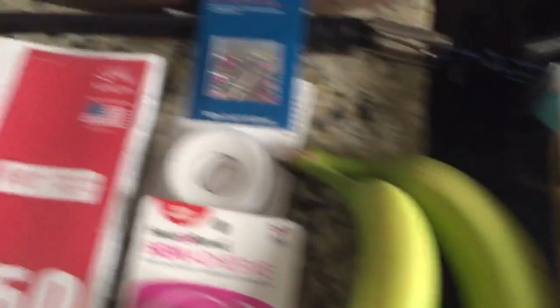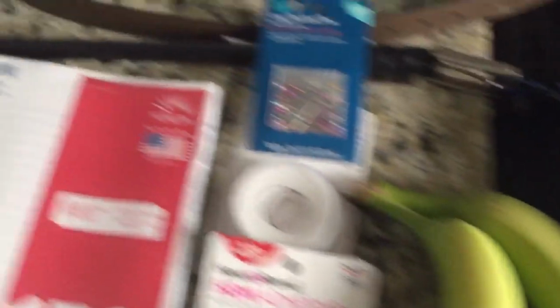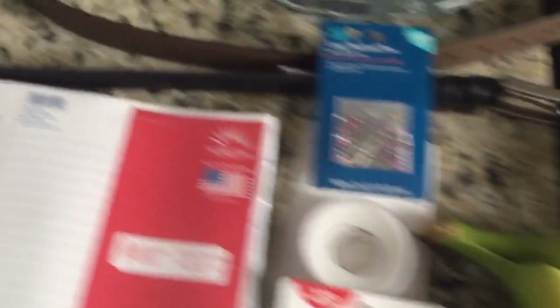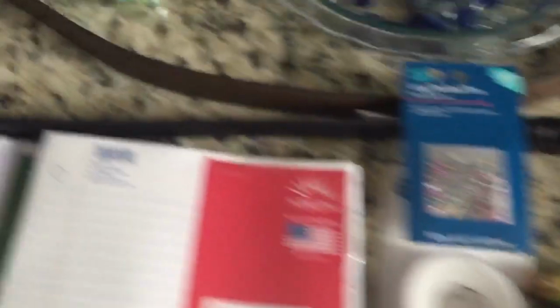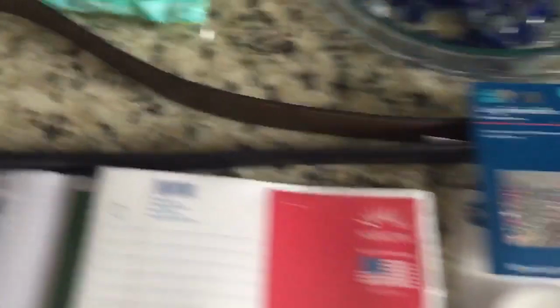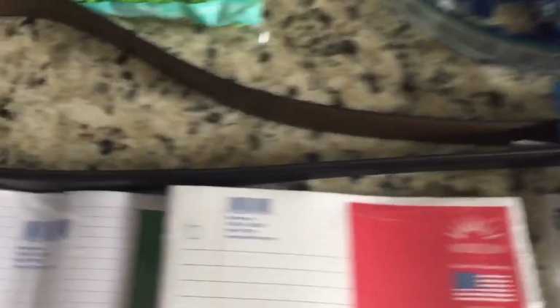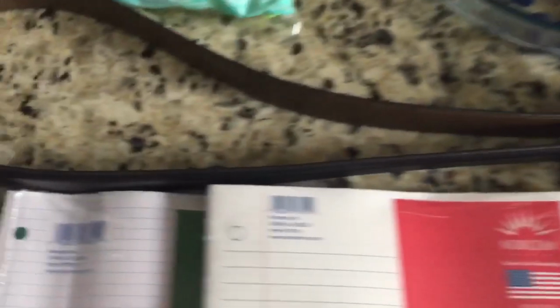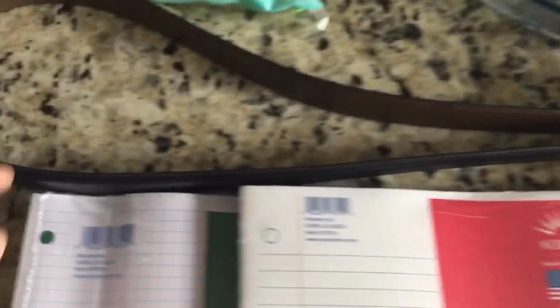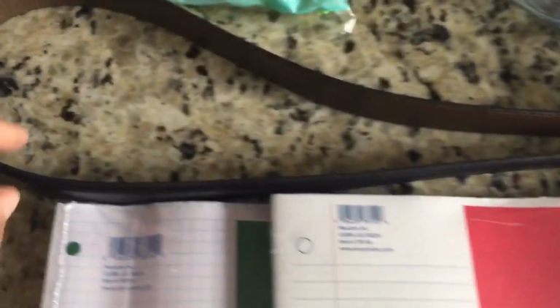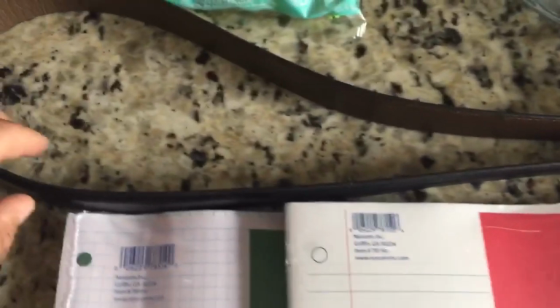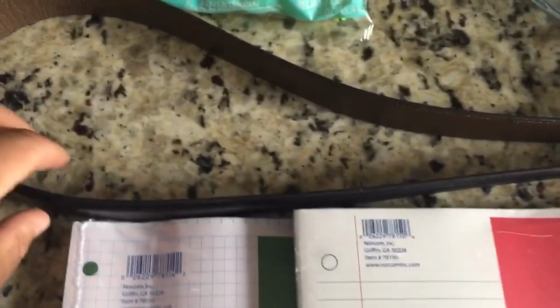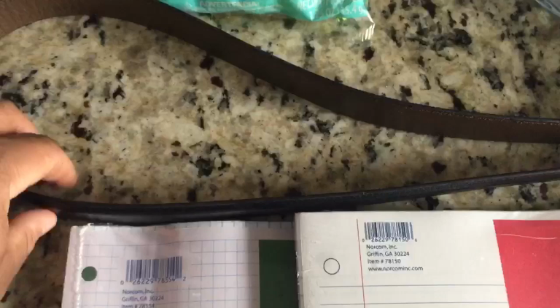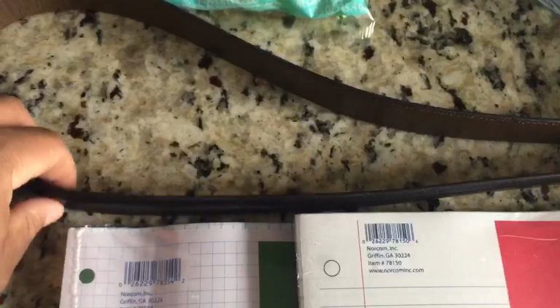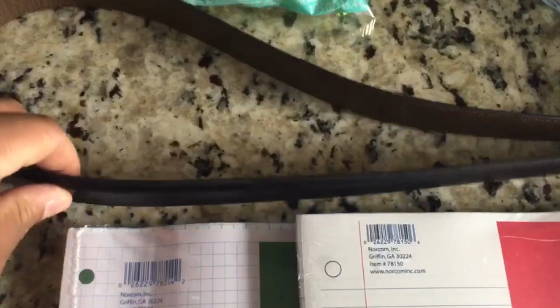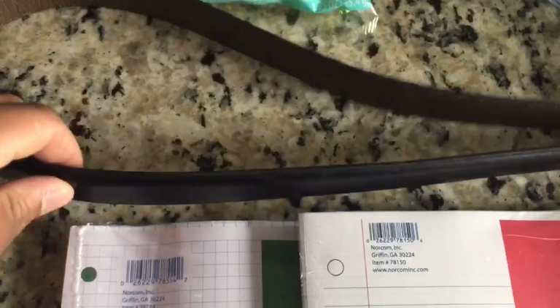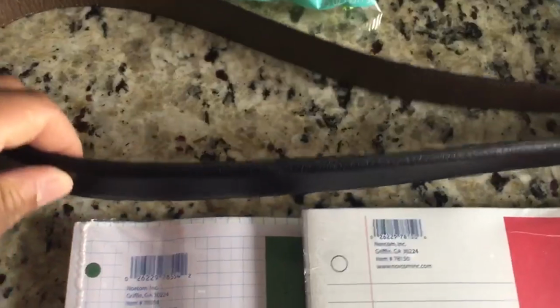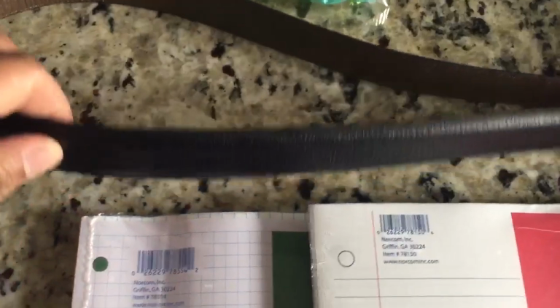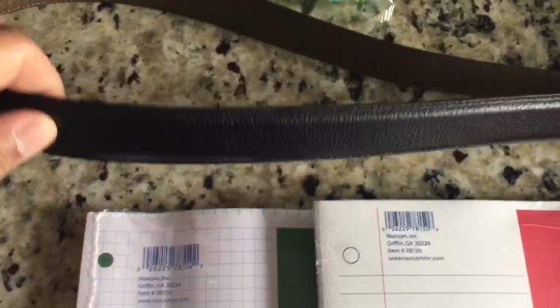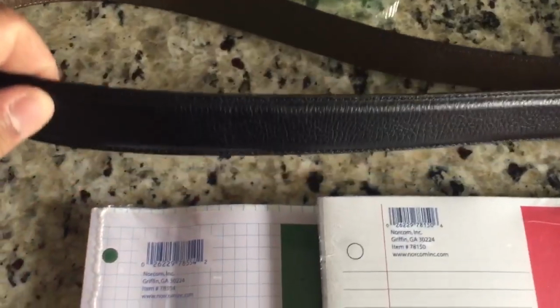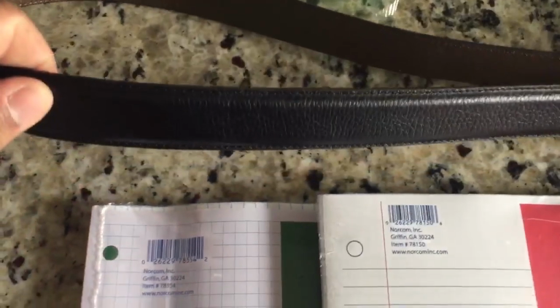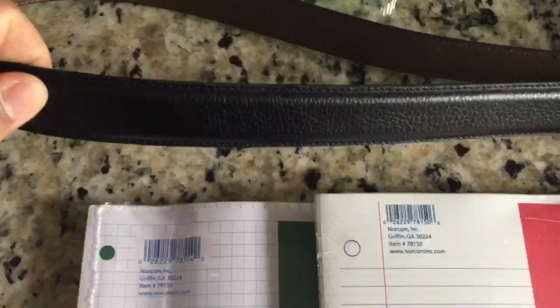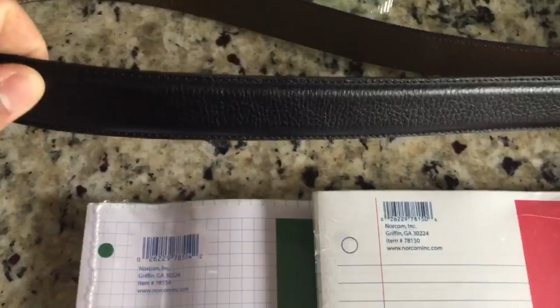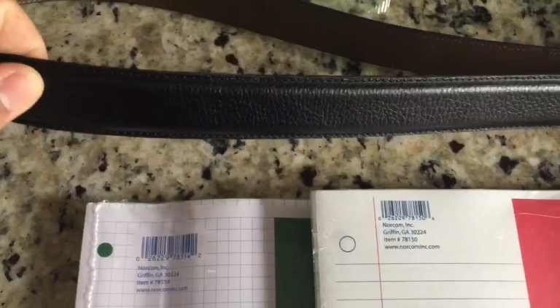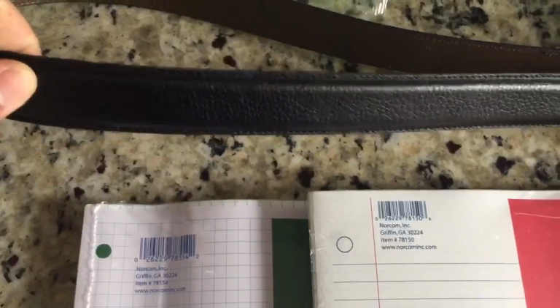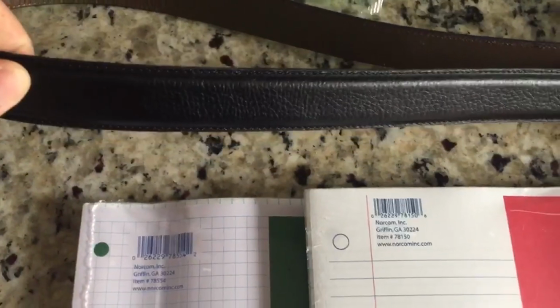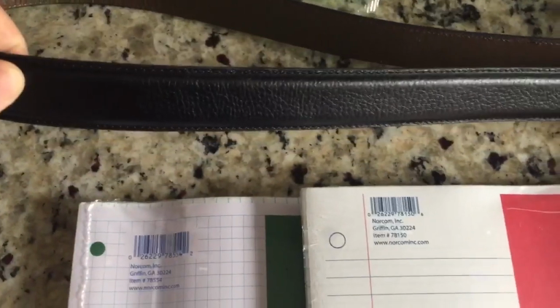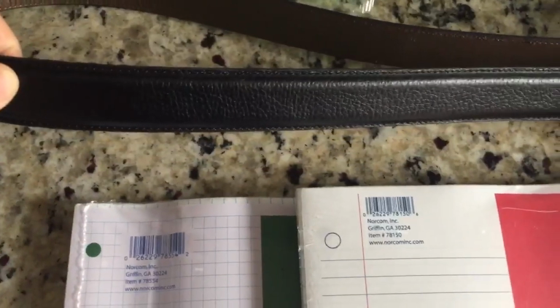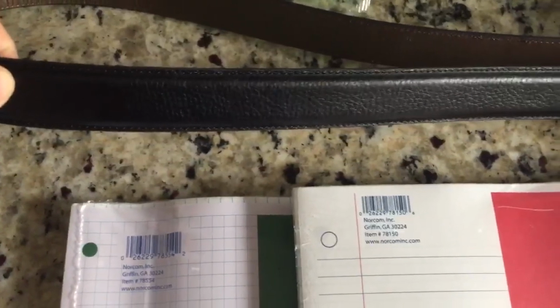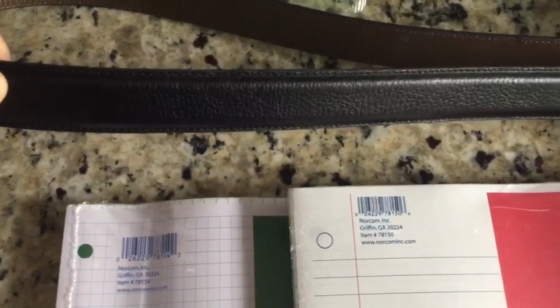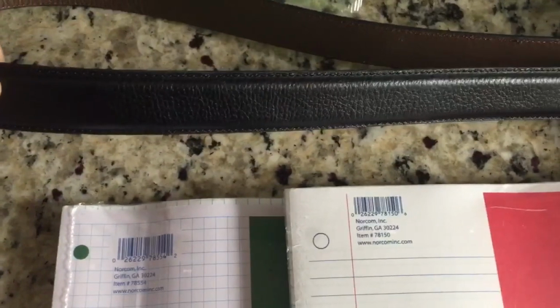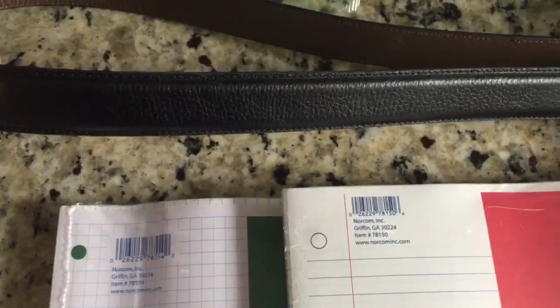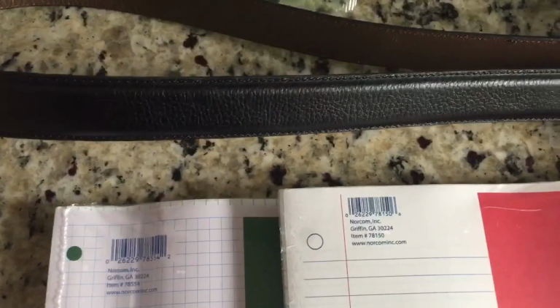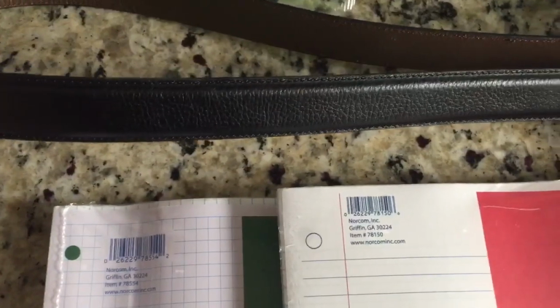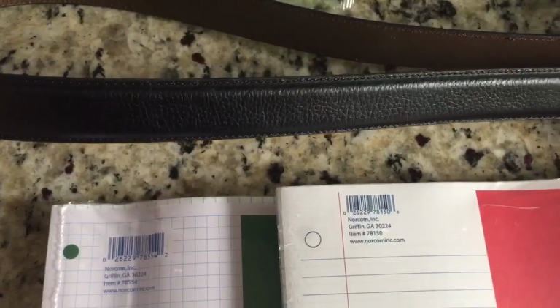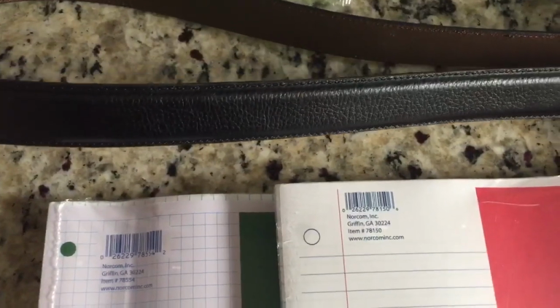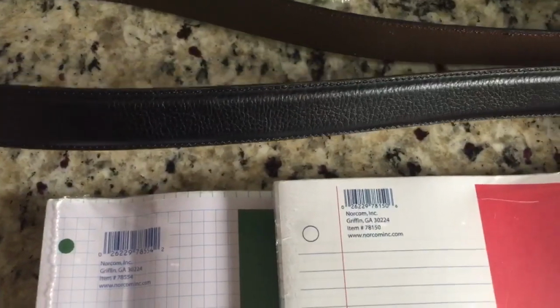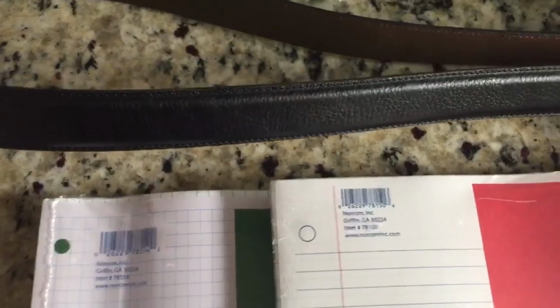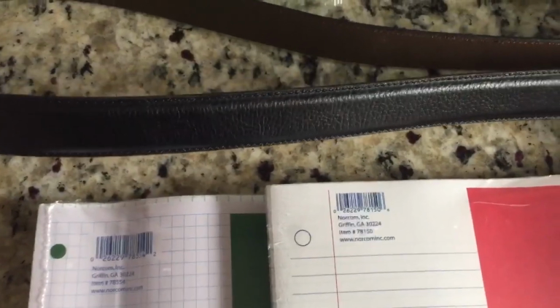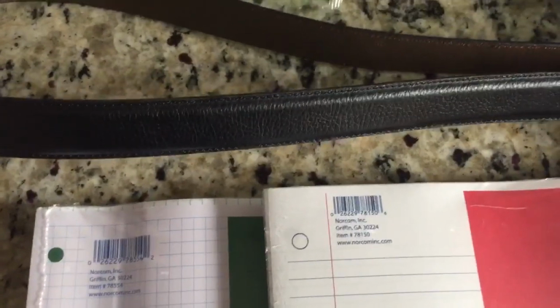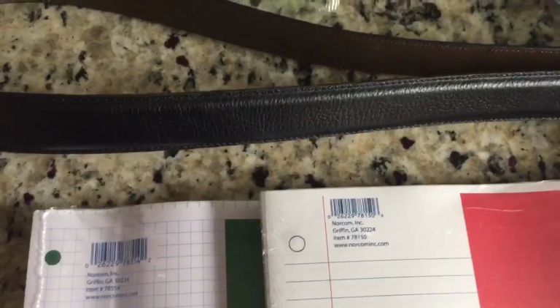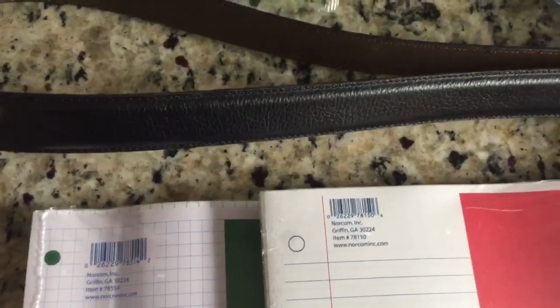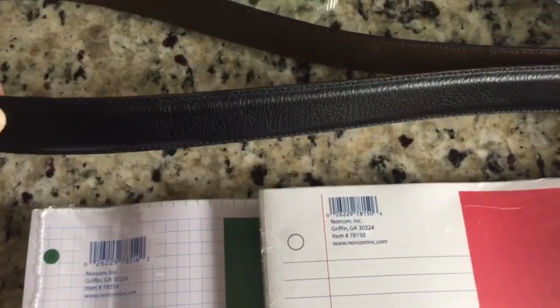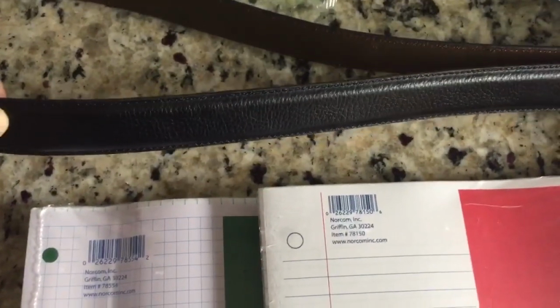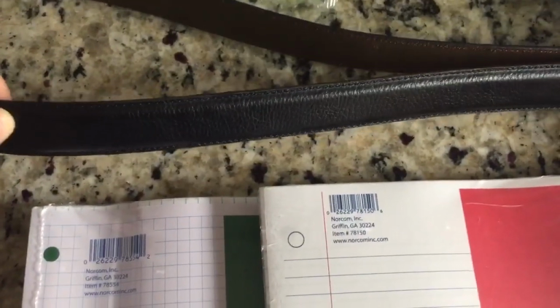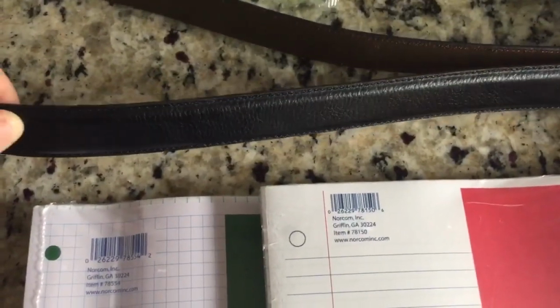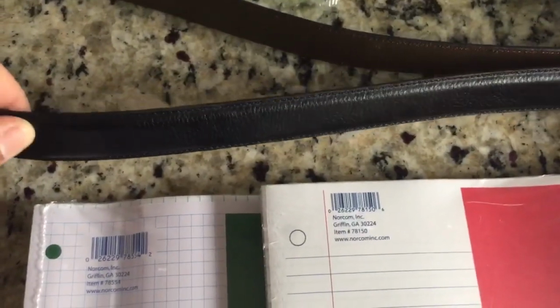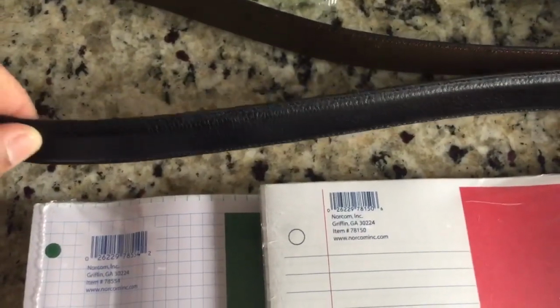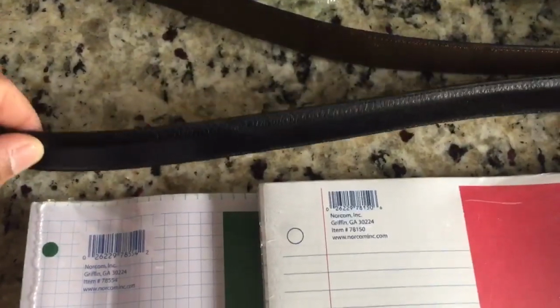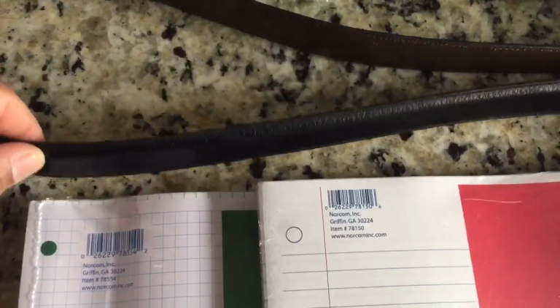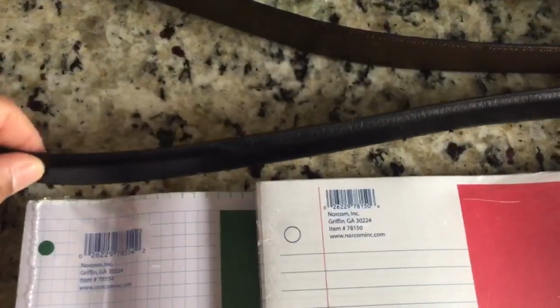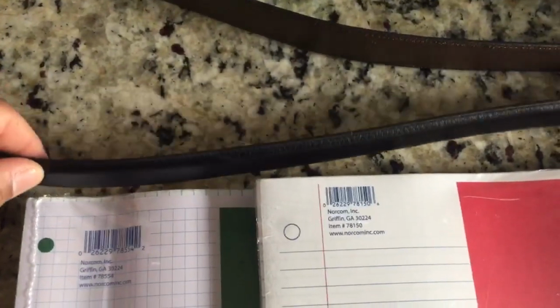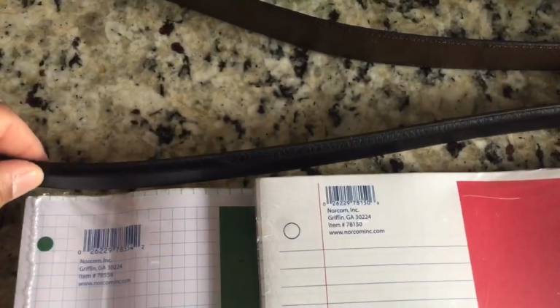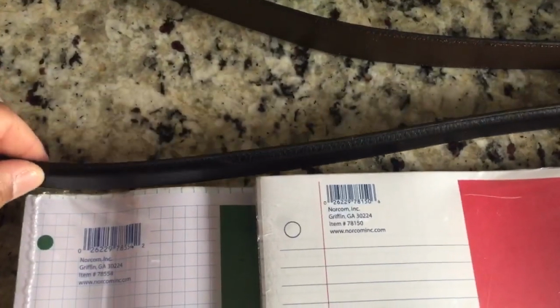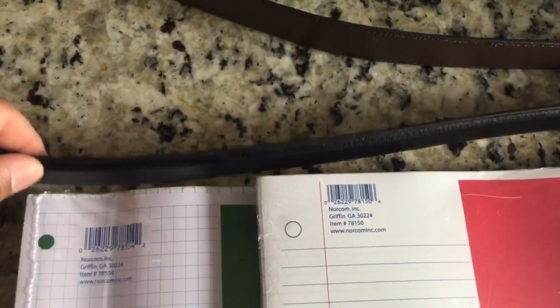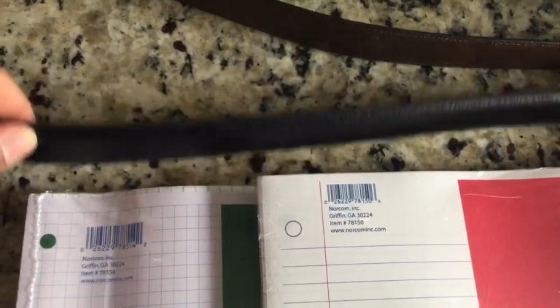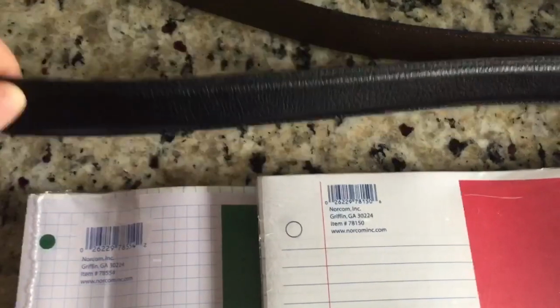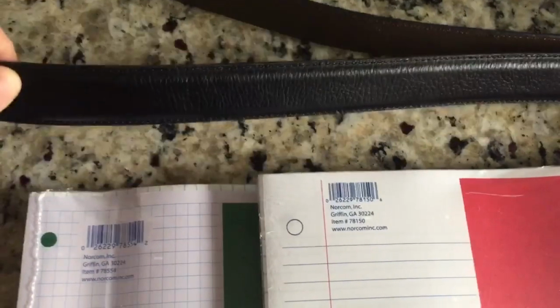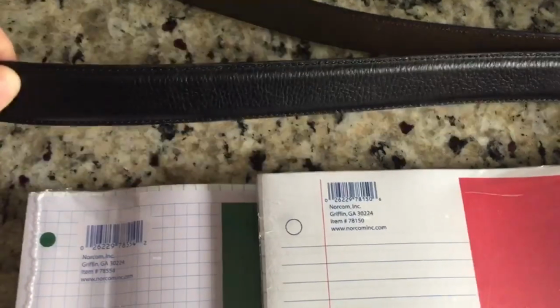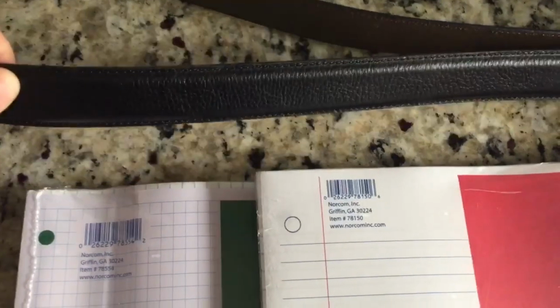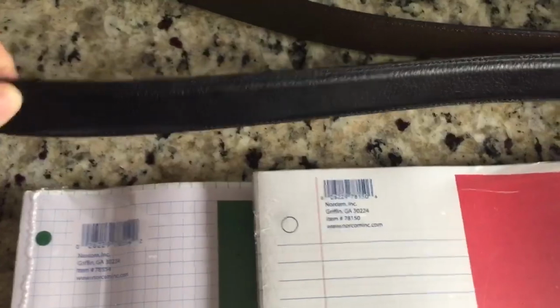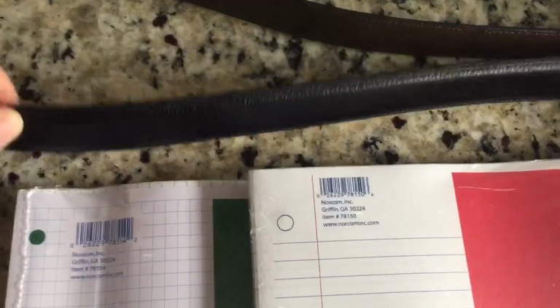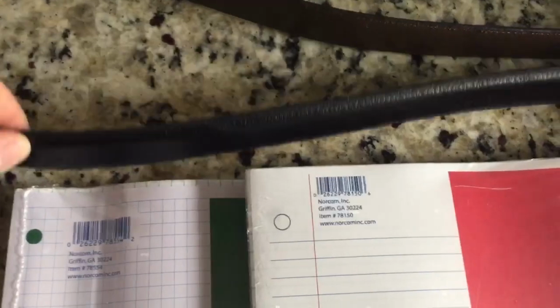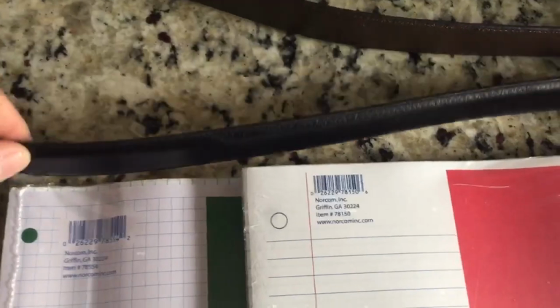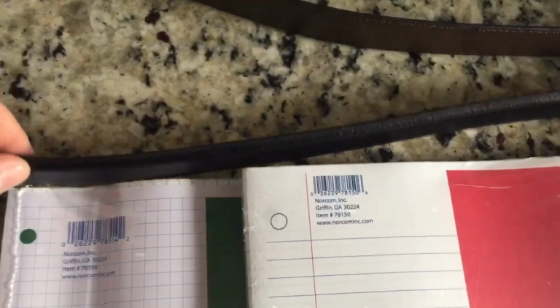And then I got a black belt. It's always nice to have a black belt — black is a nice color that can go with a lot of things.